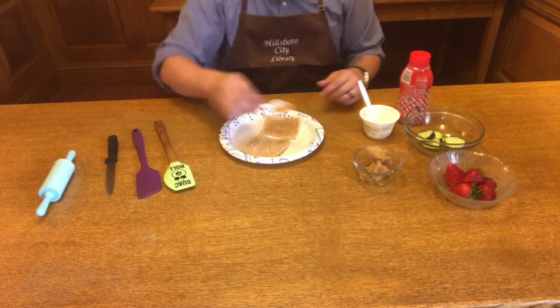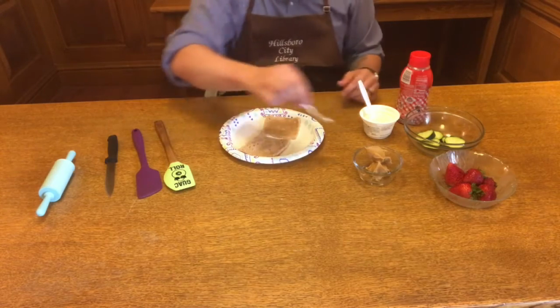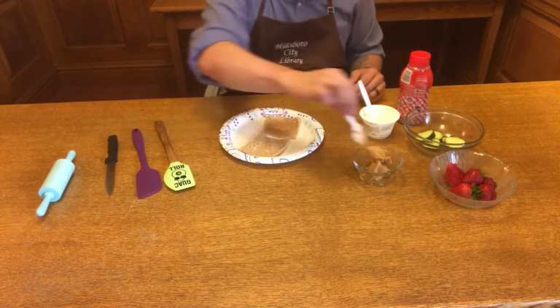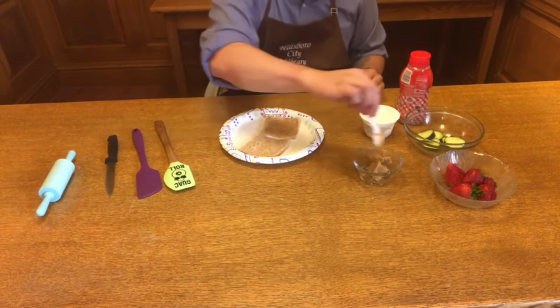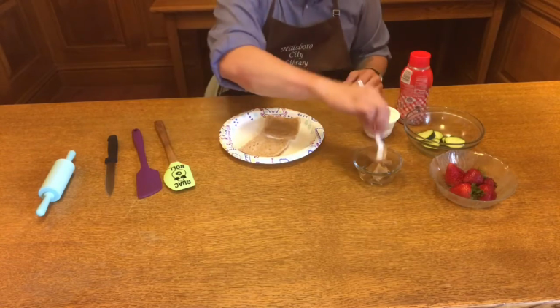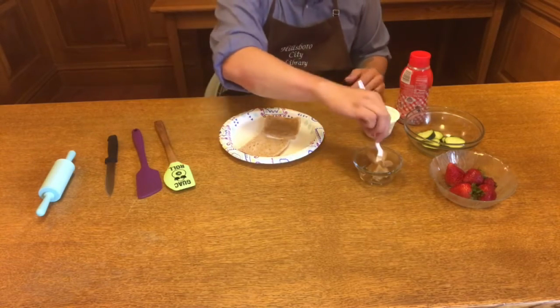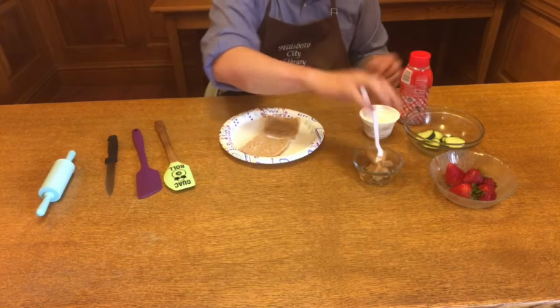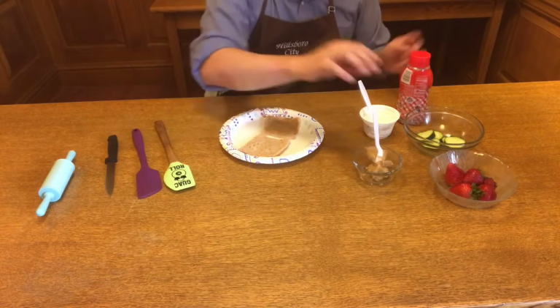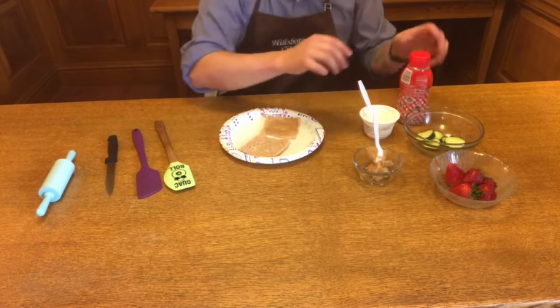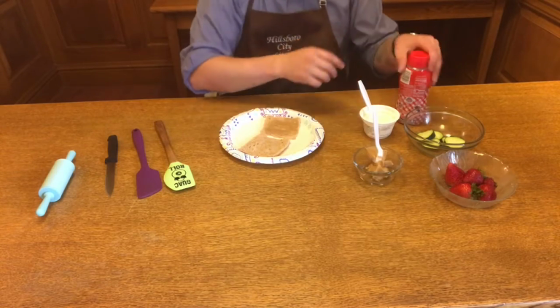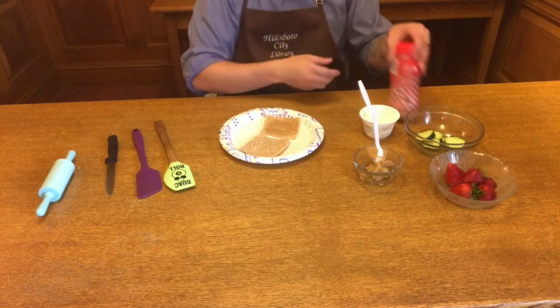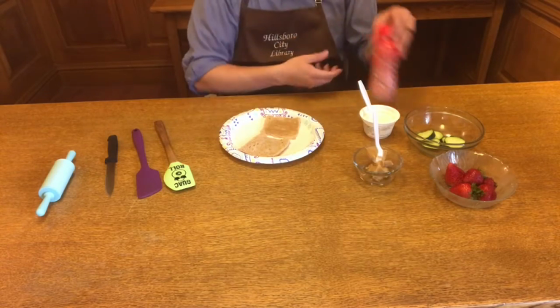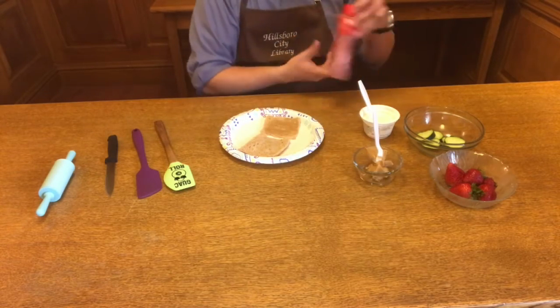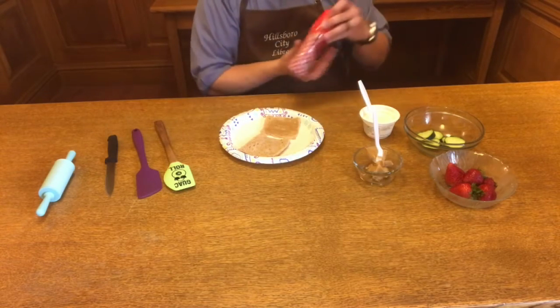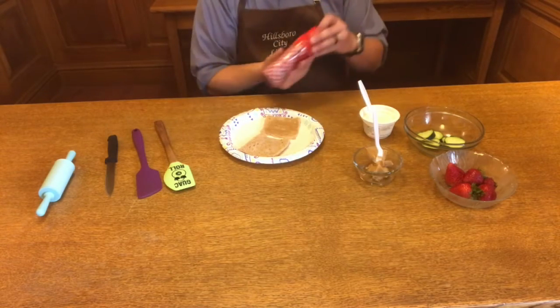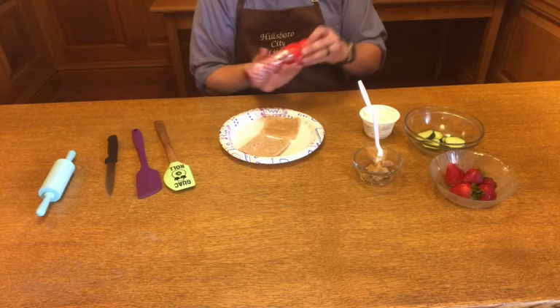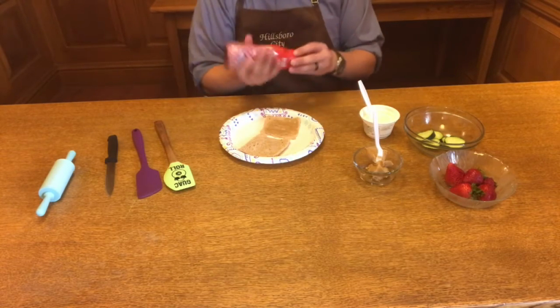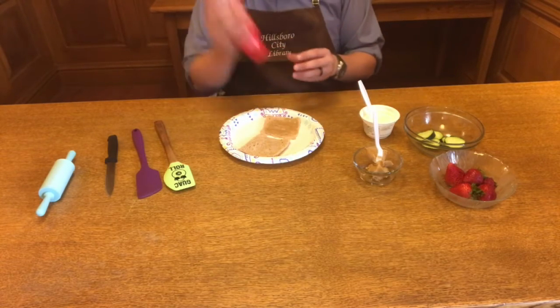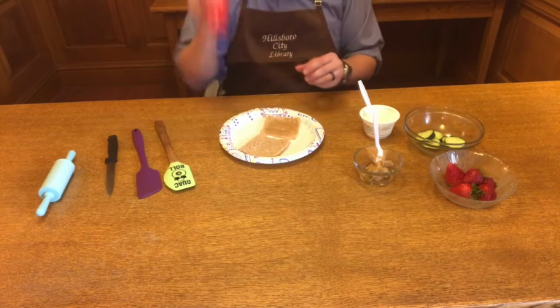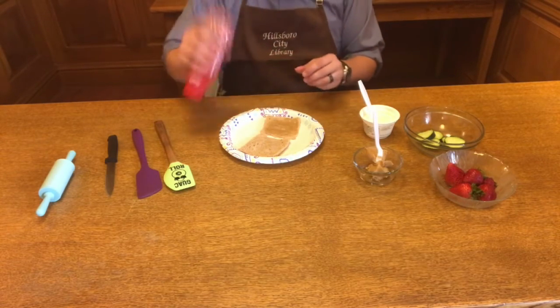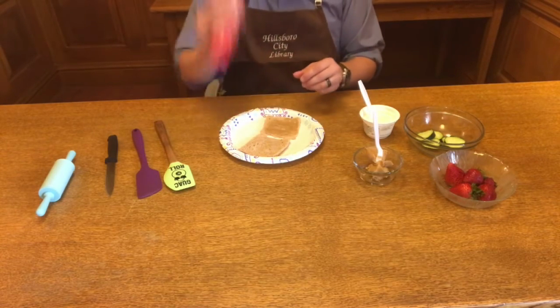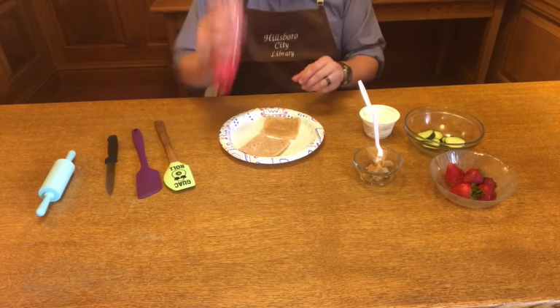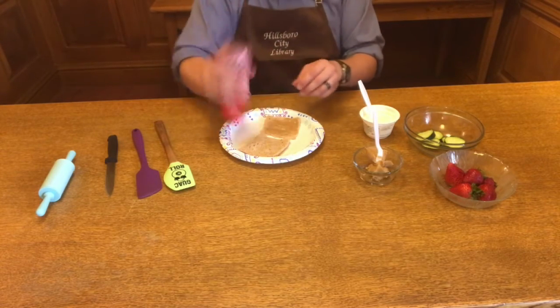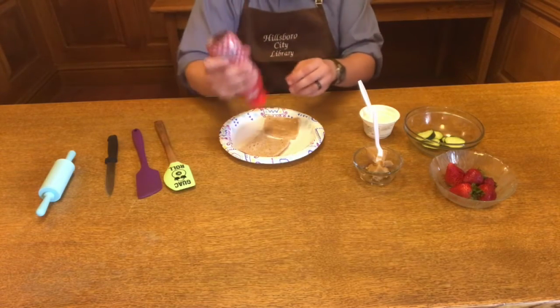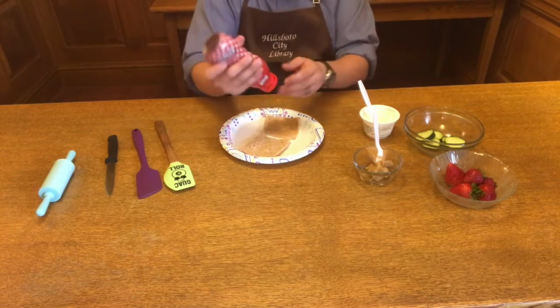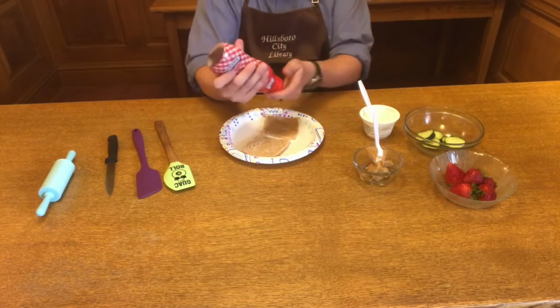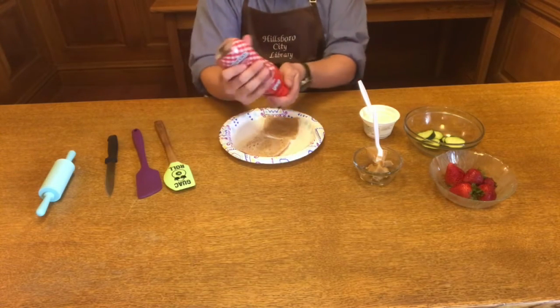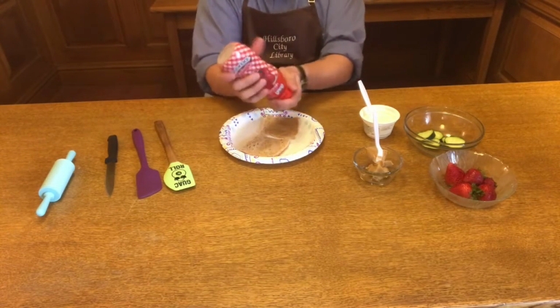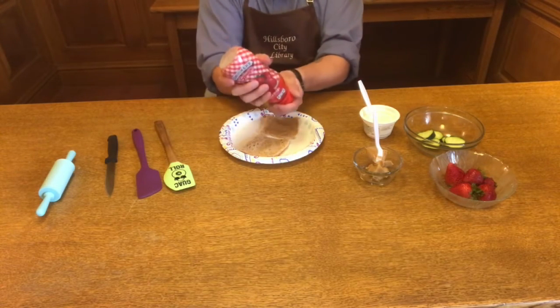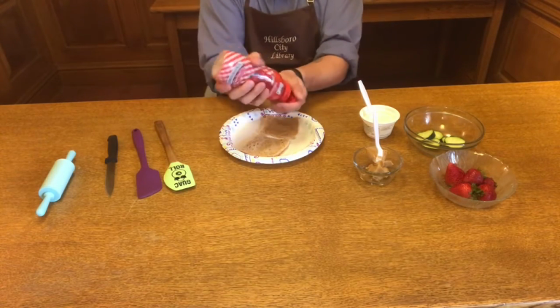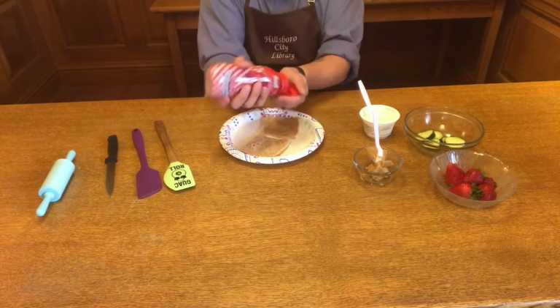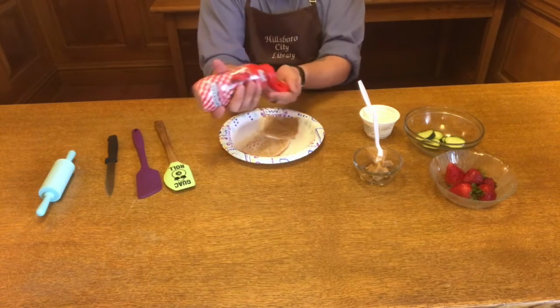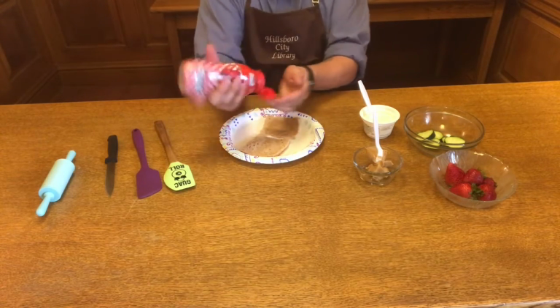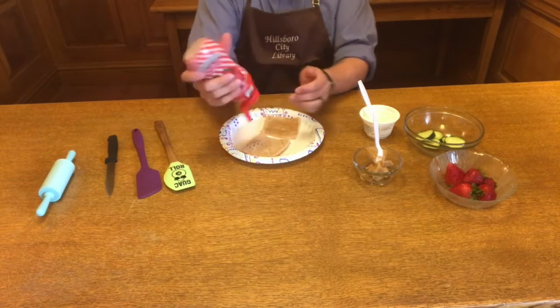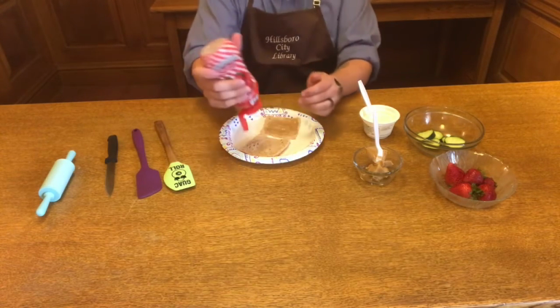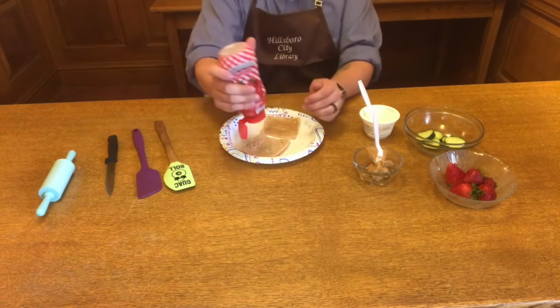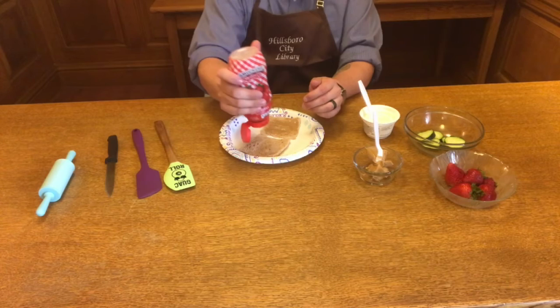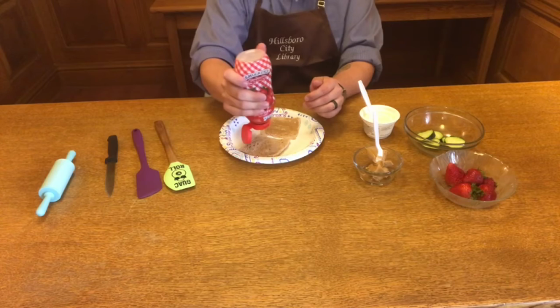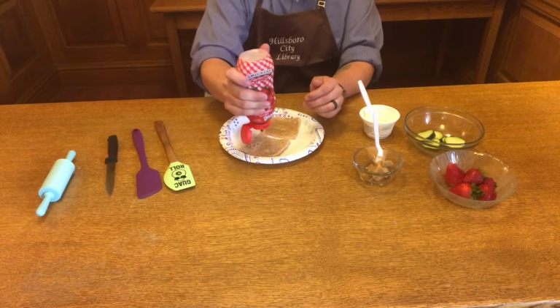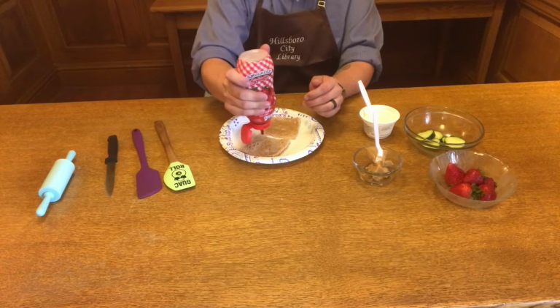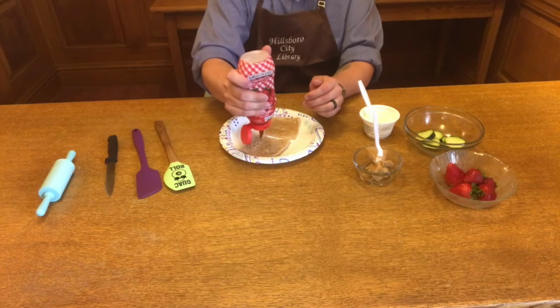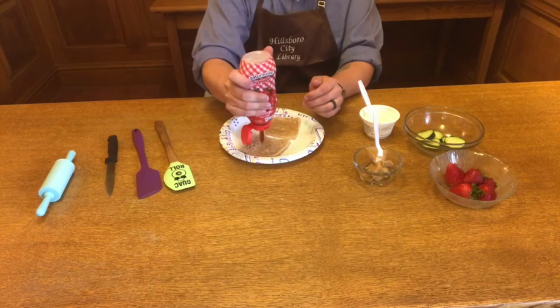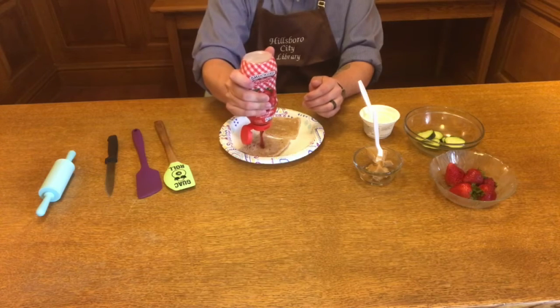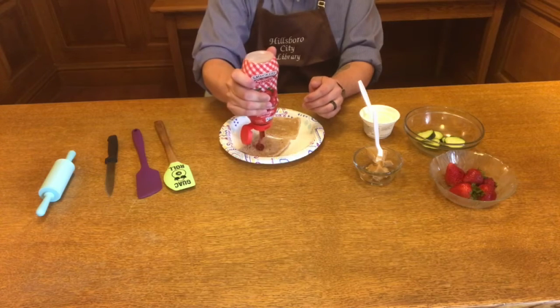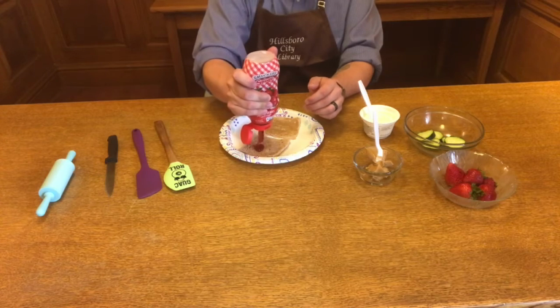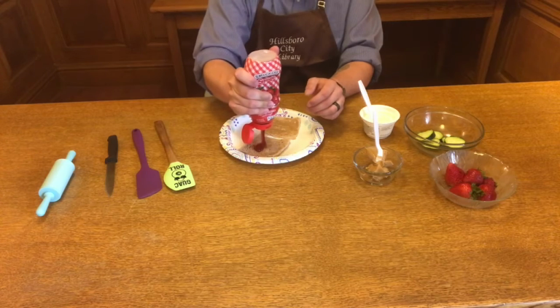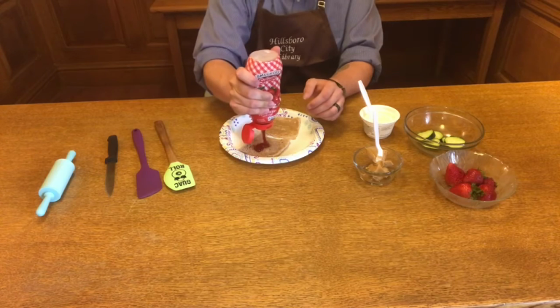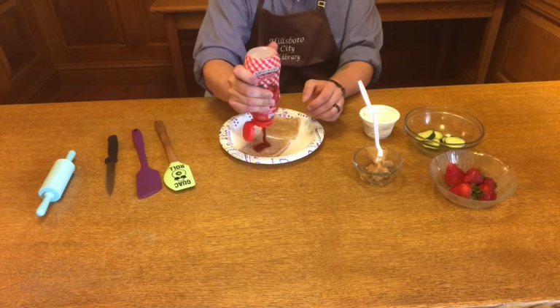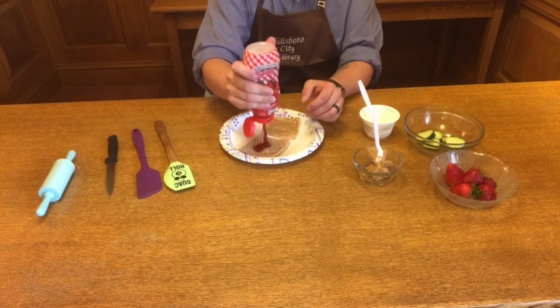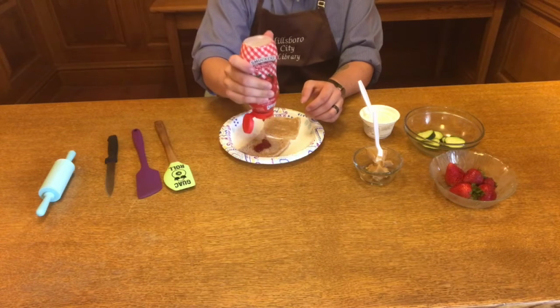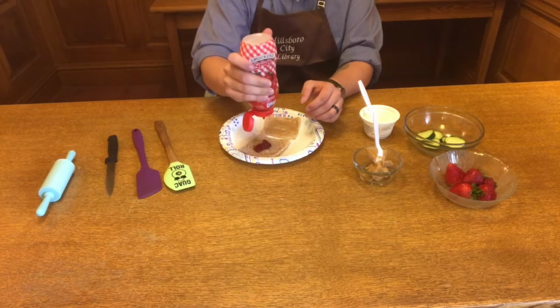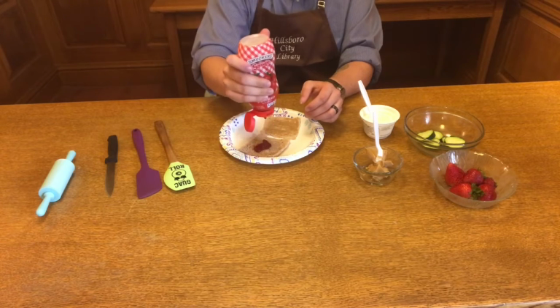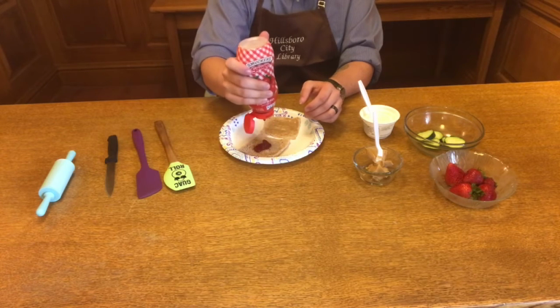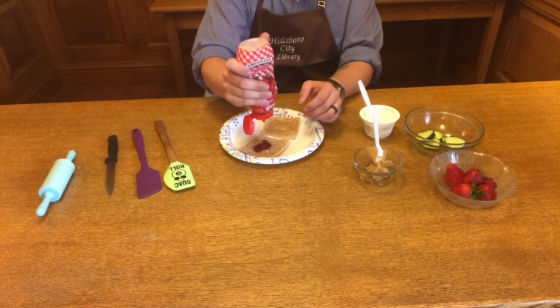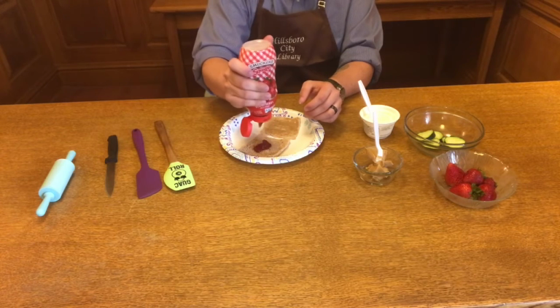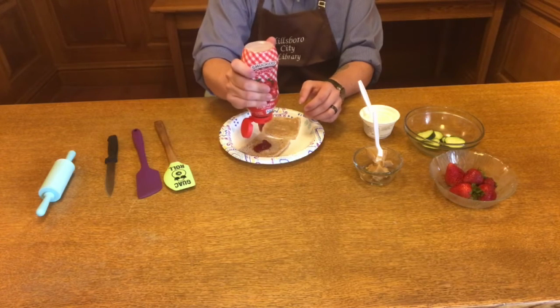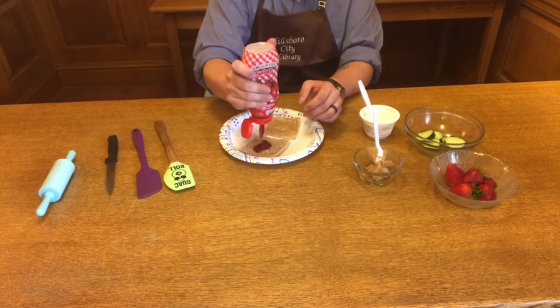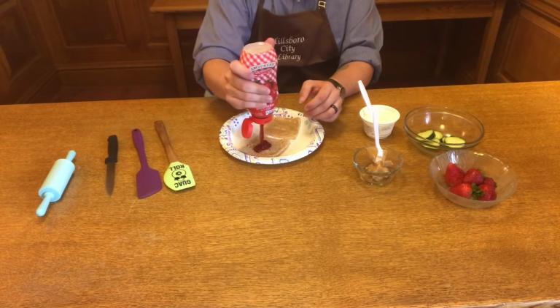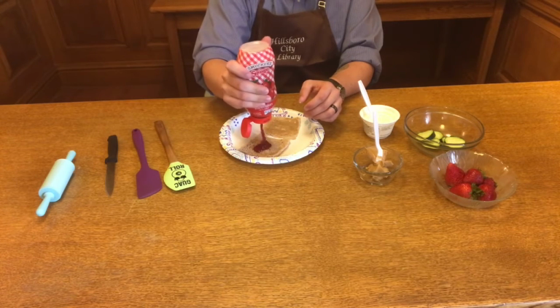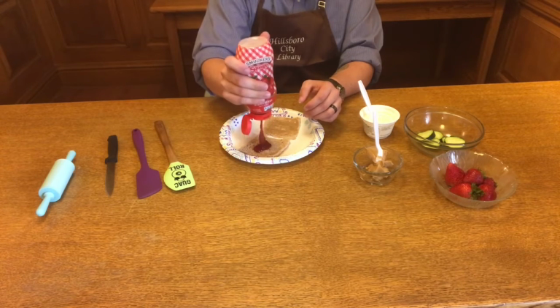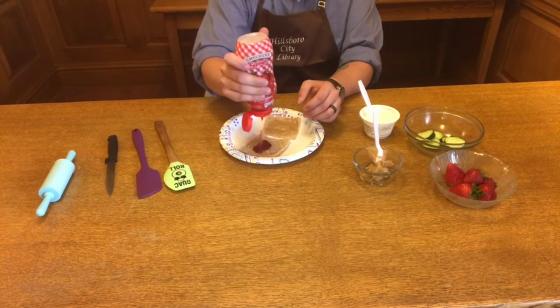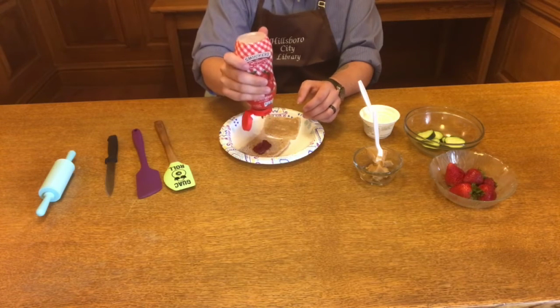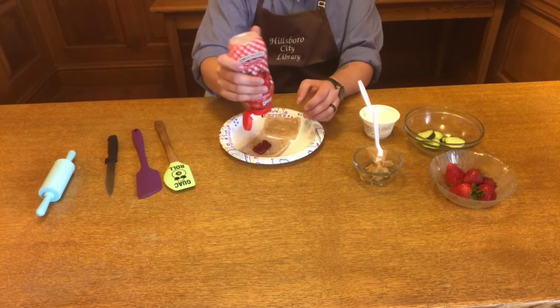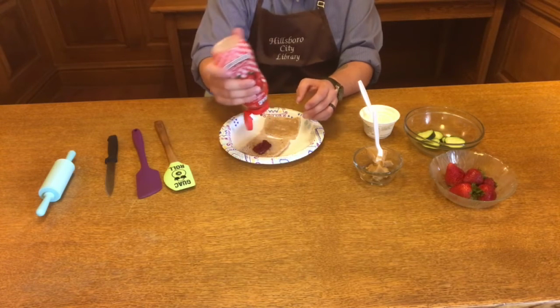Then on the other piece of bread, you'll grab your jelly, put that on there, and spread it around too.